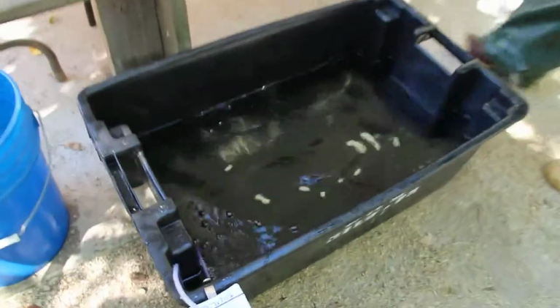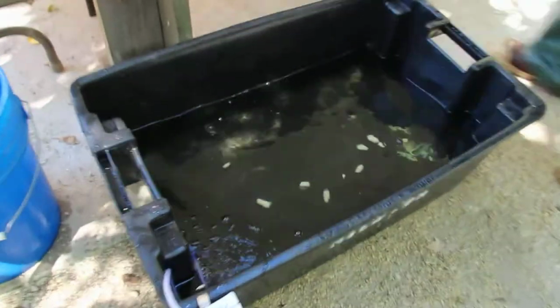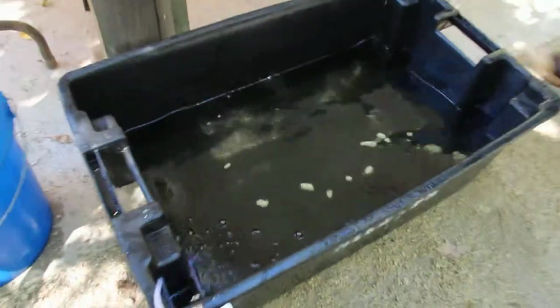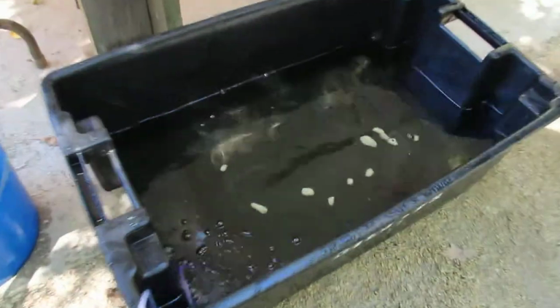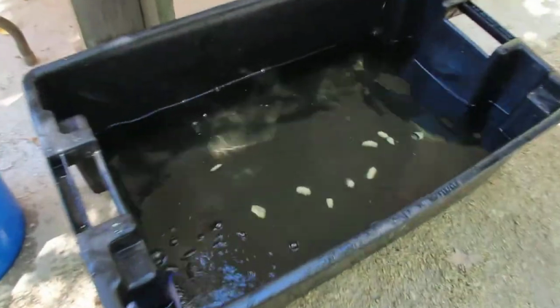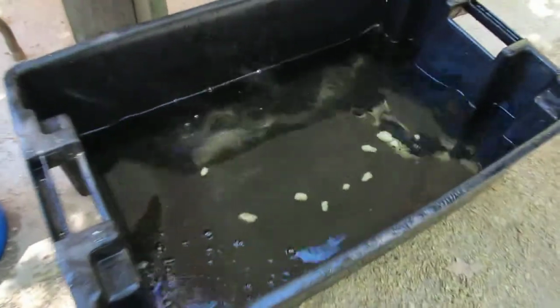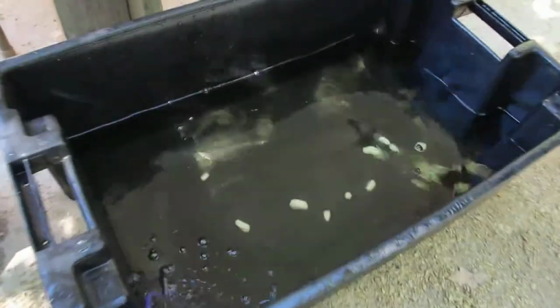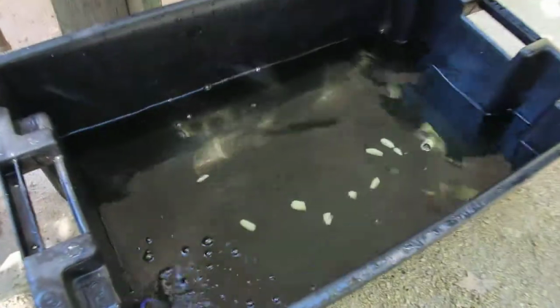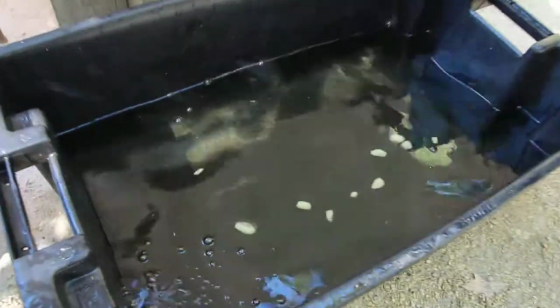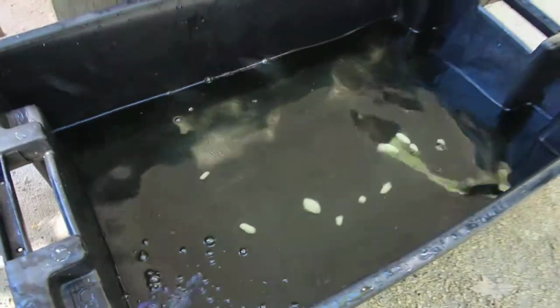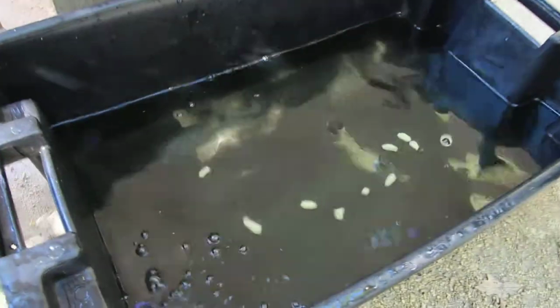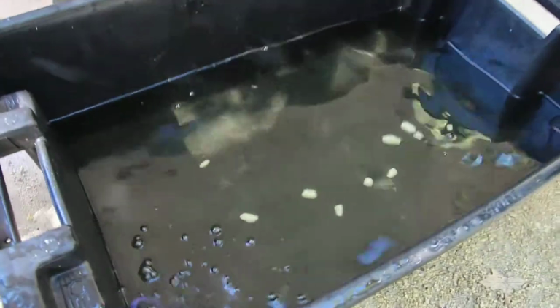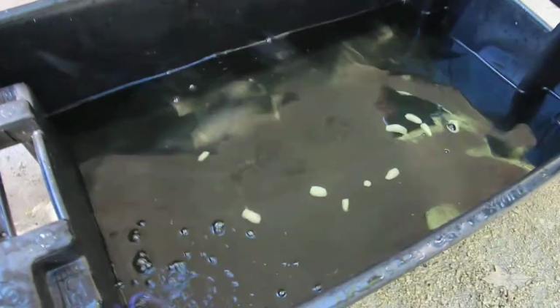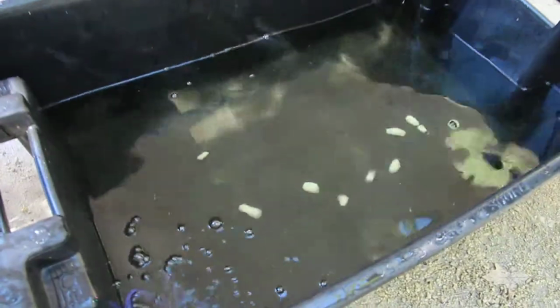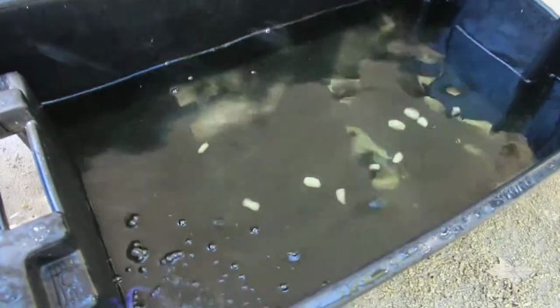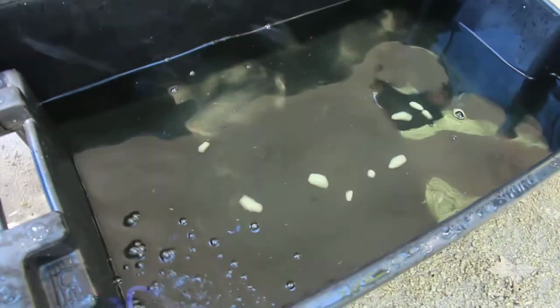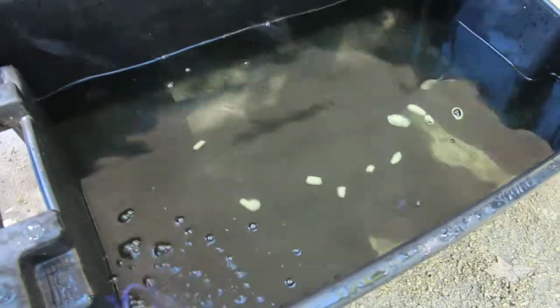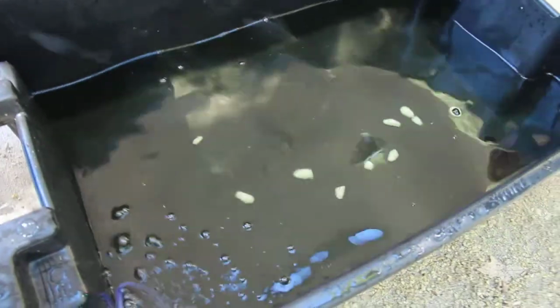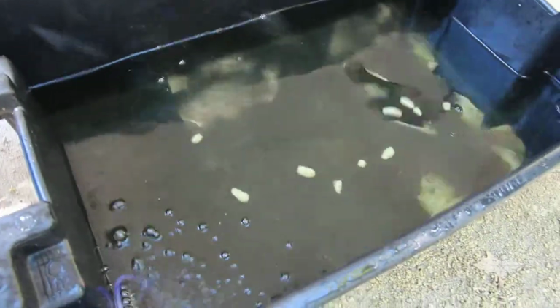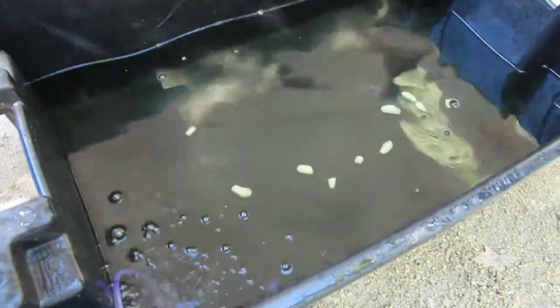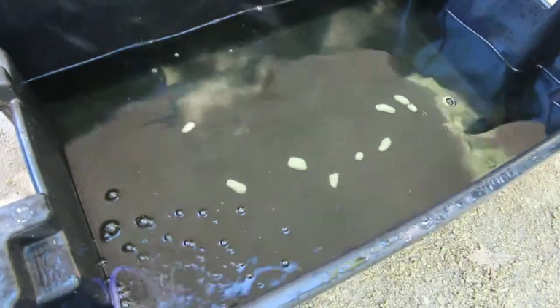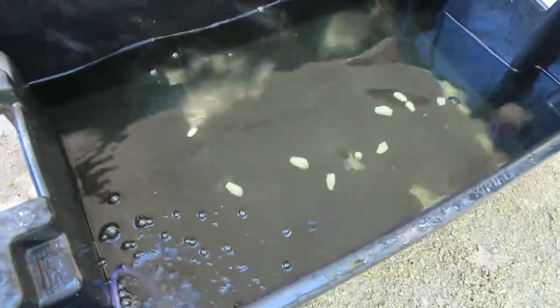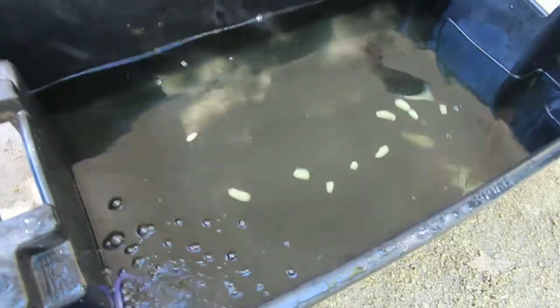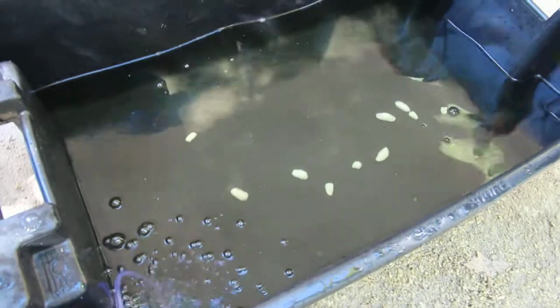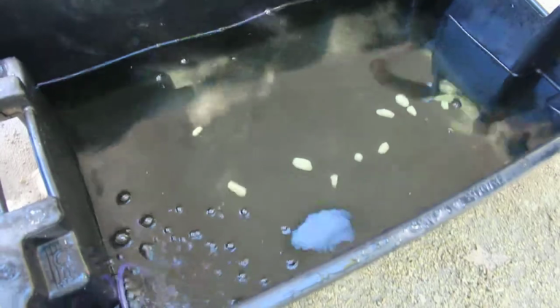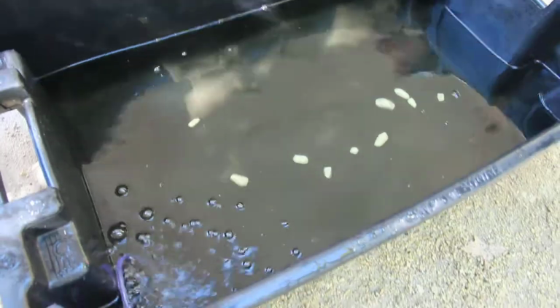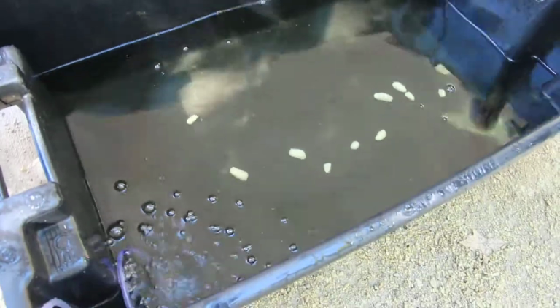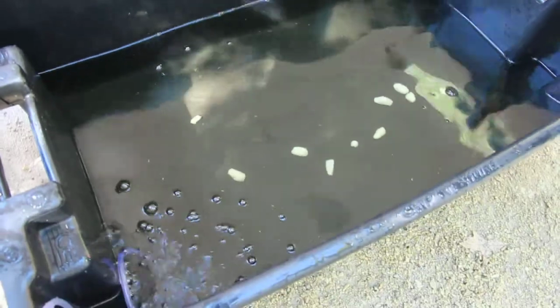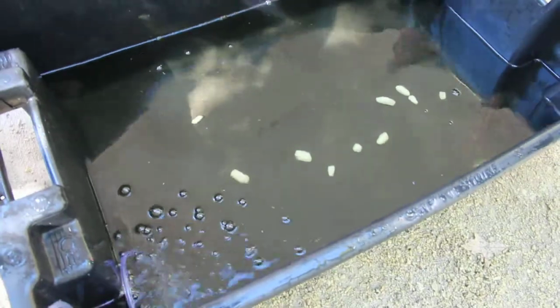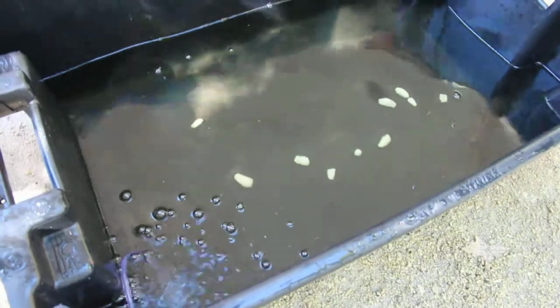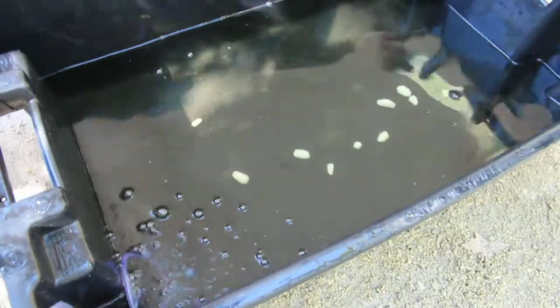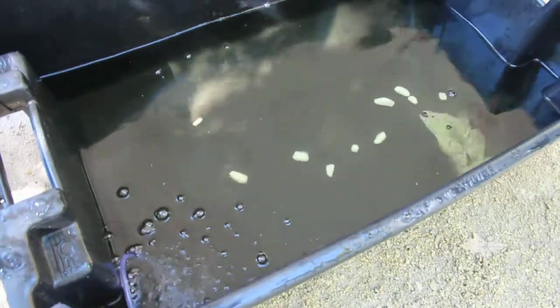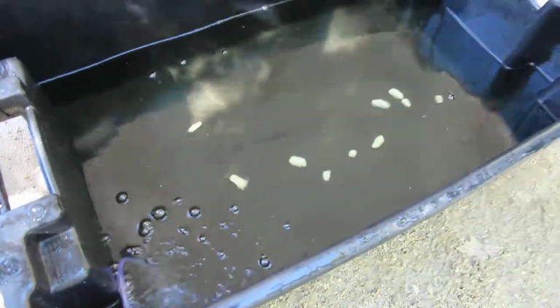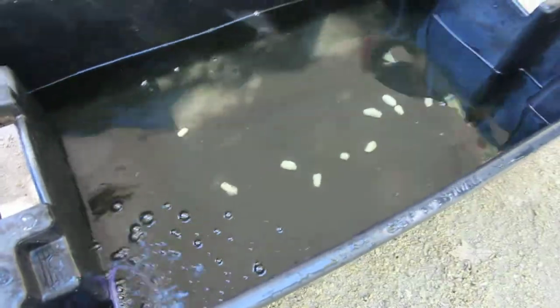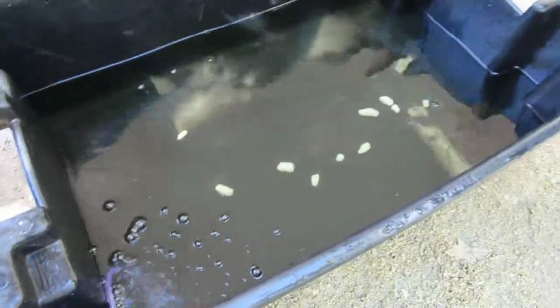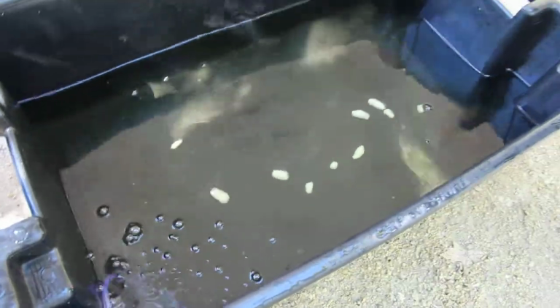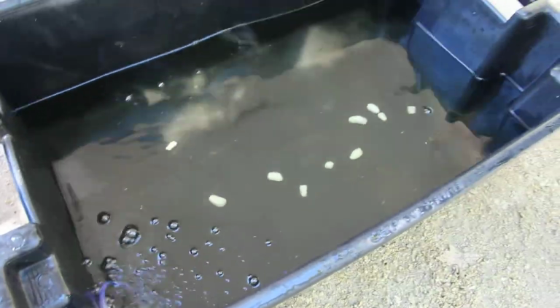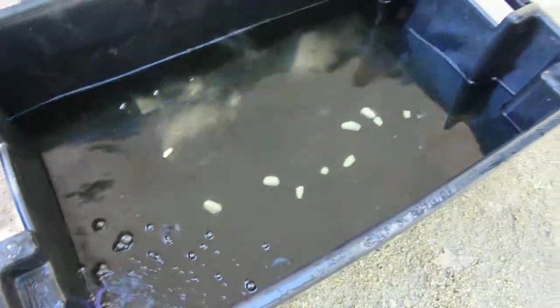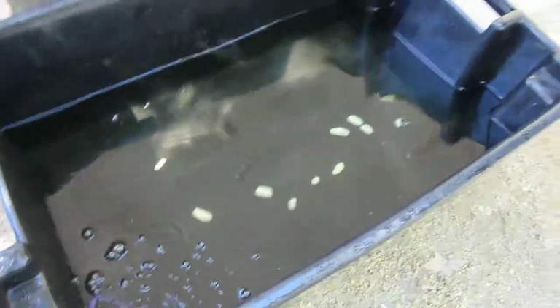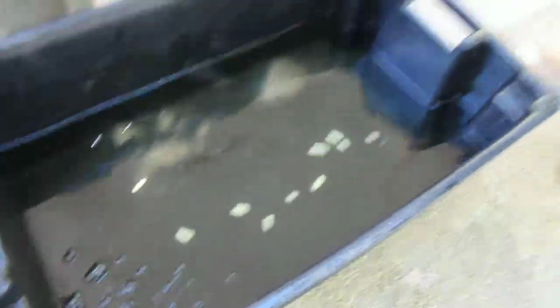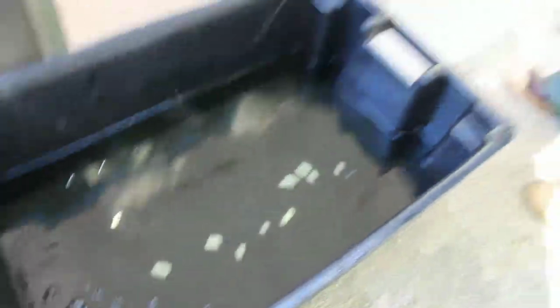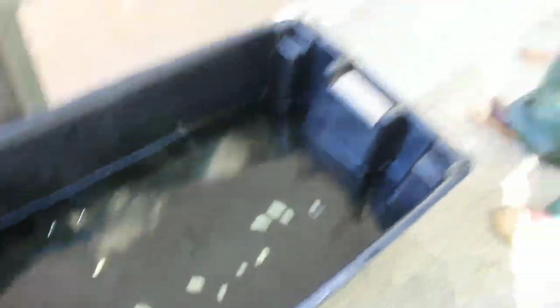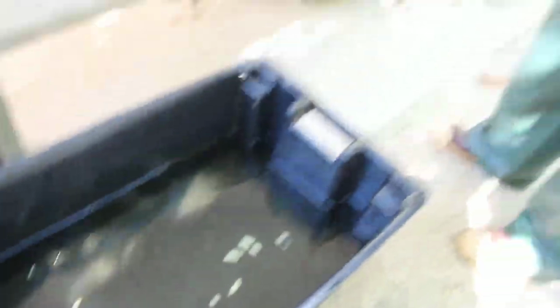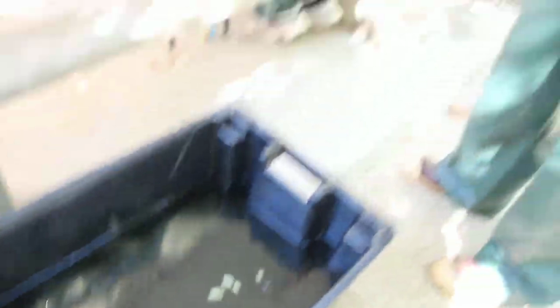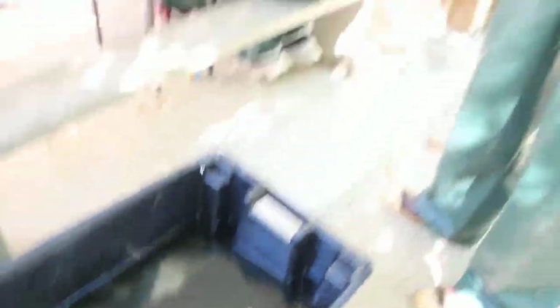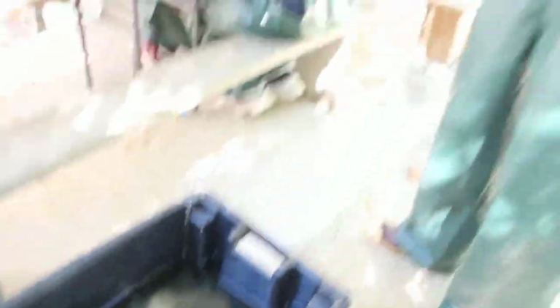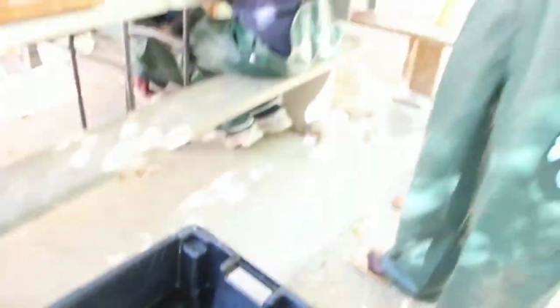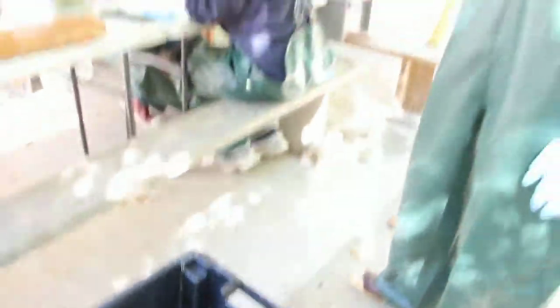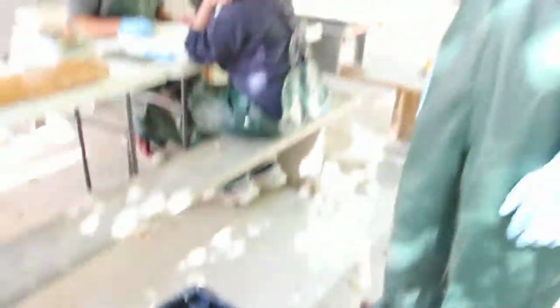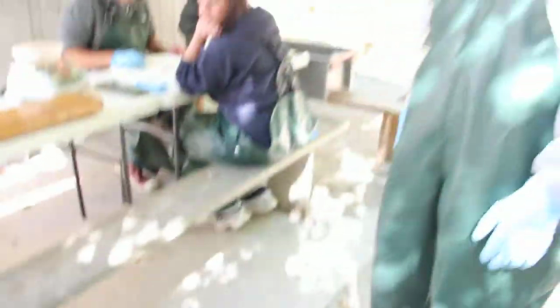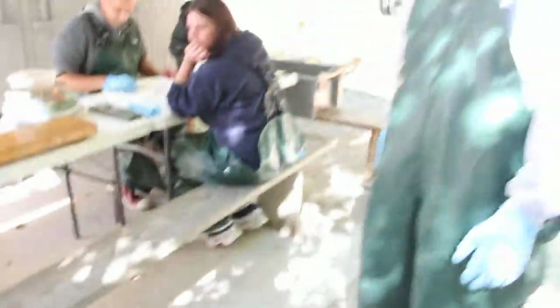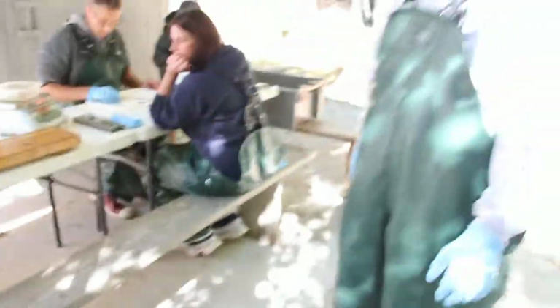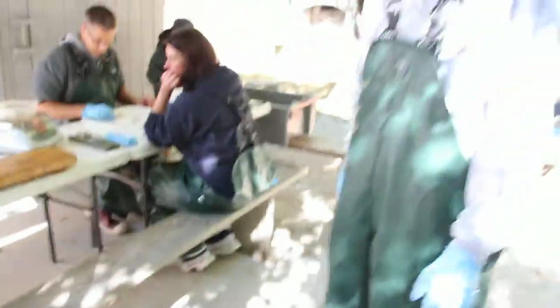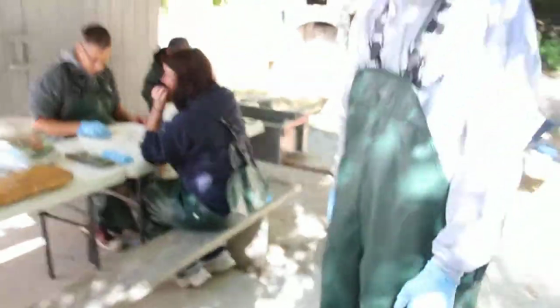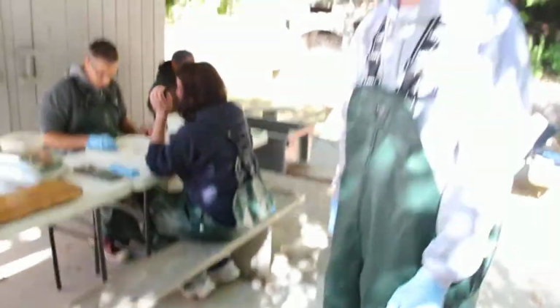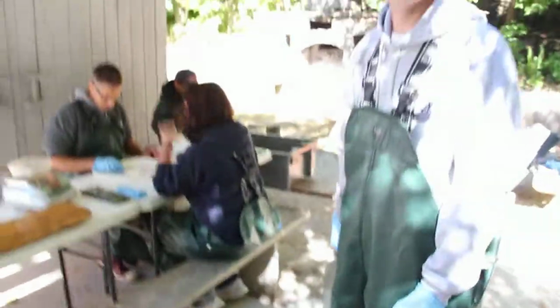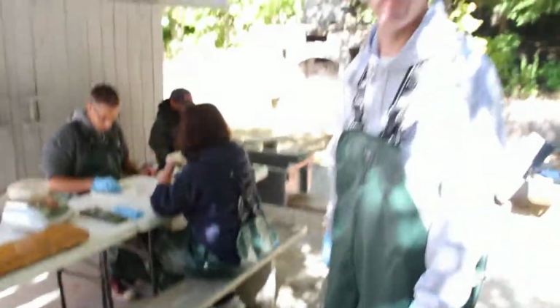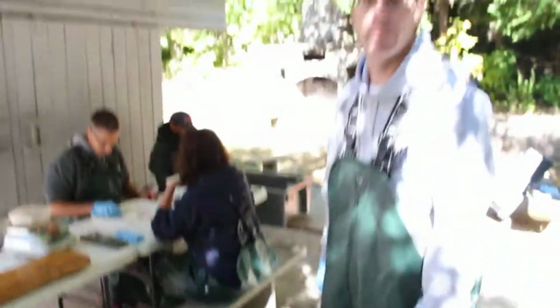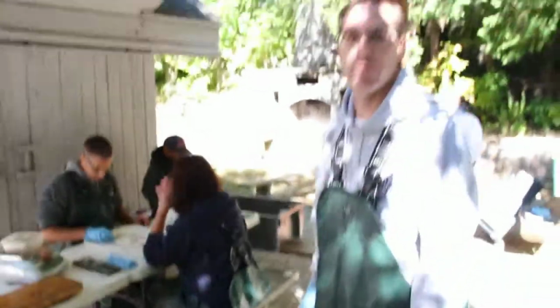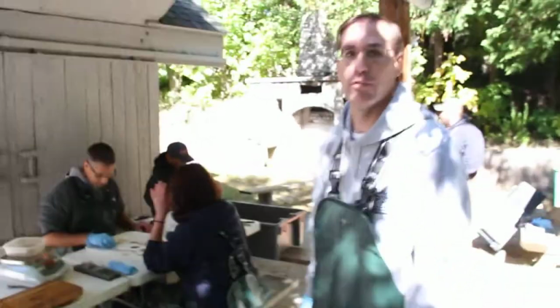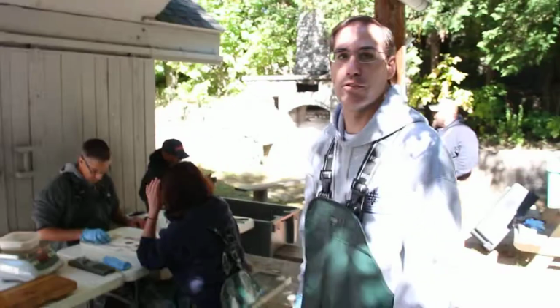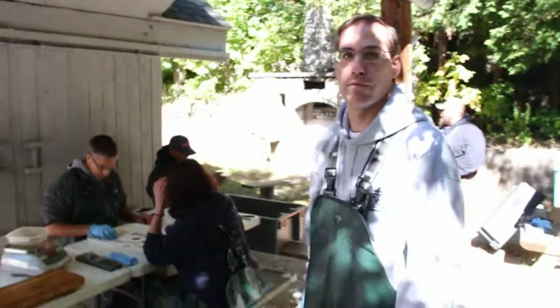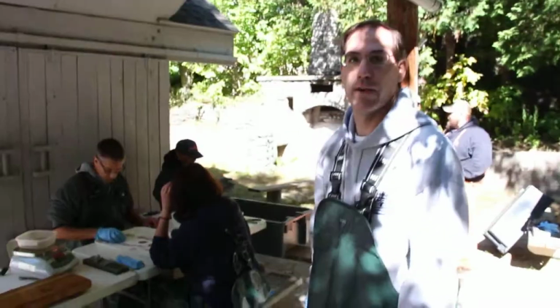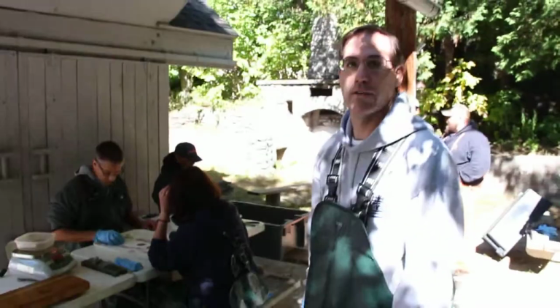The fish goes in a little recovery tank with some salt and then back in the facility until Thursday, when we stock them at Sturgeon Fest.